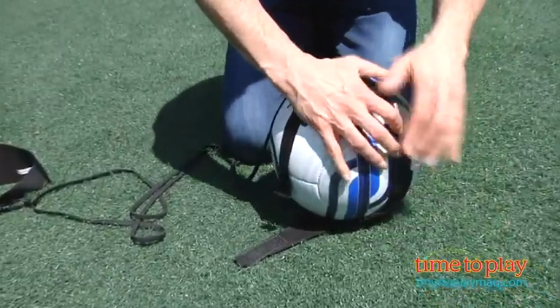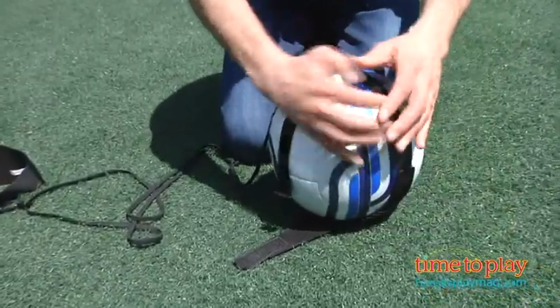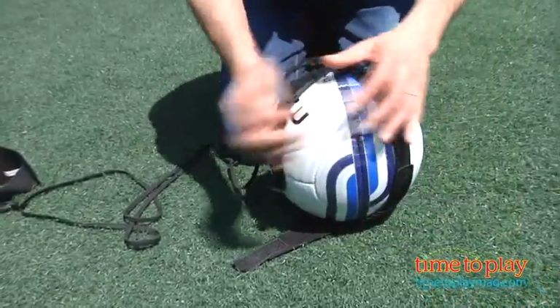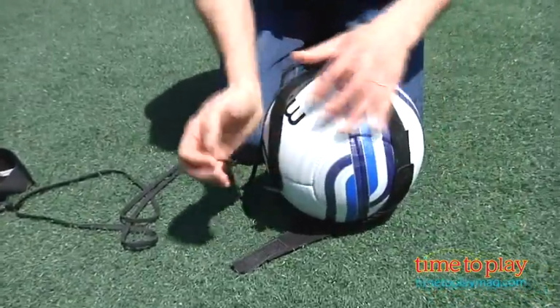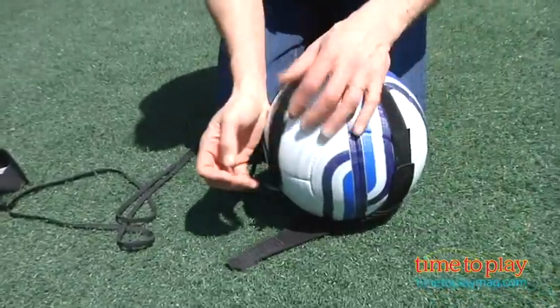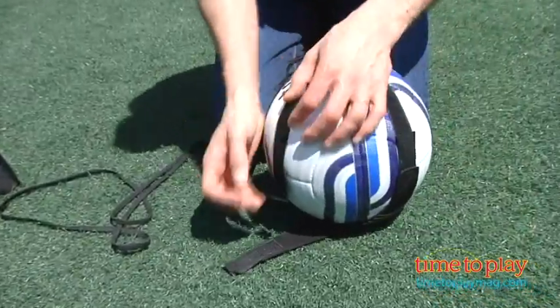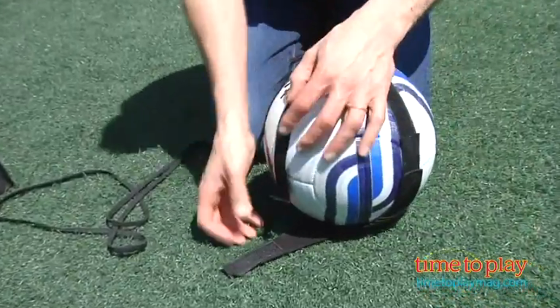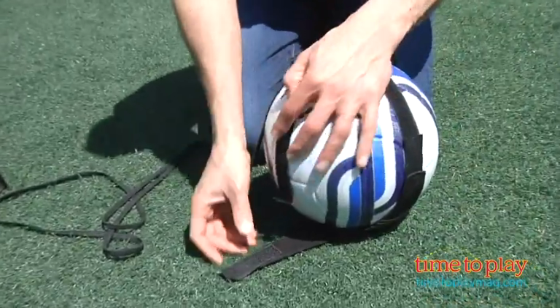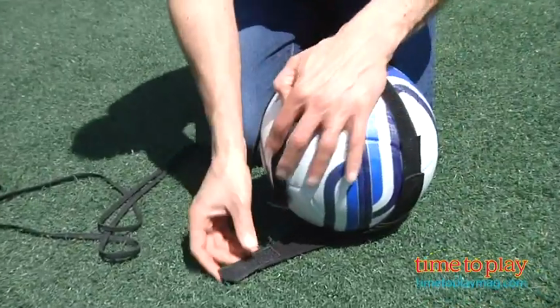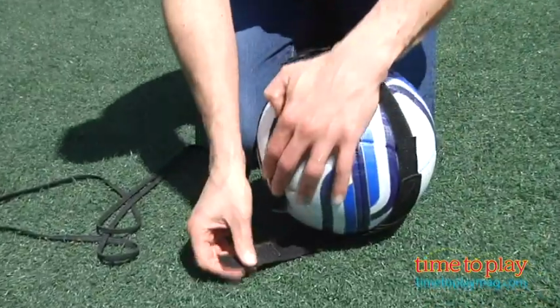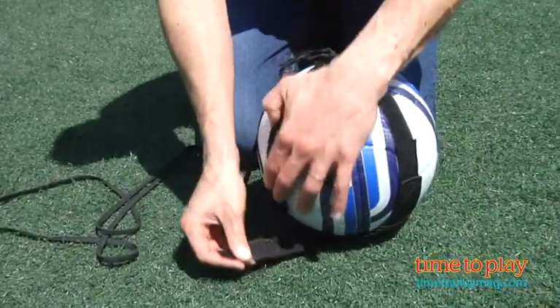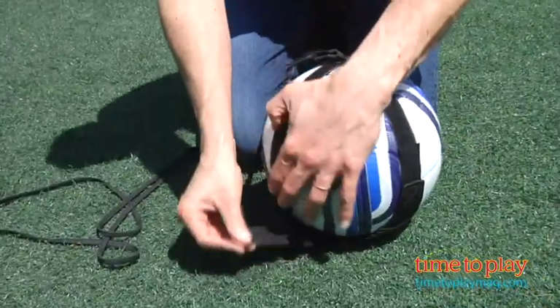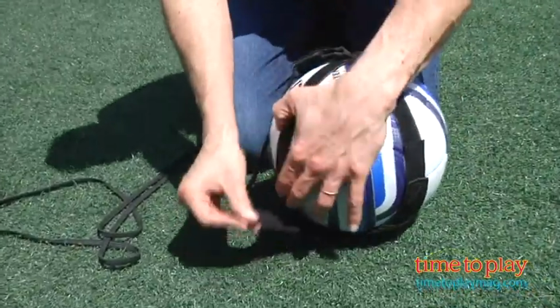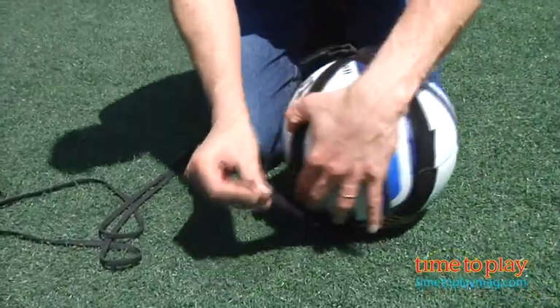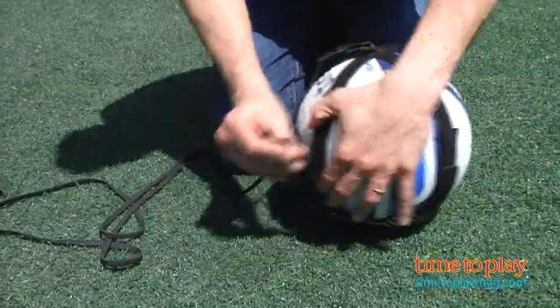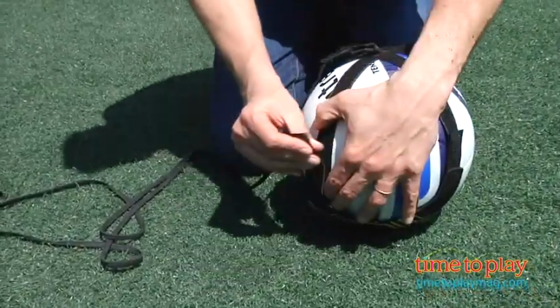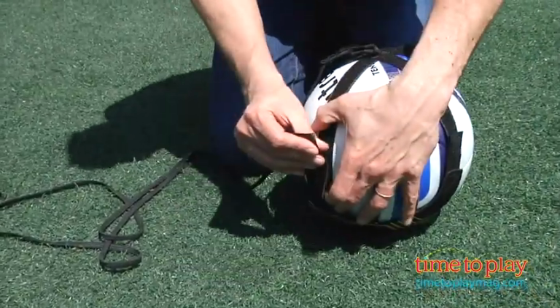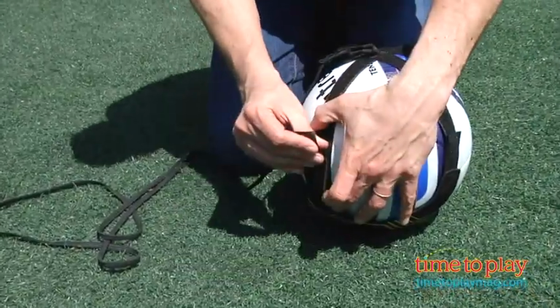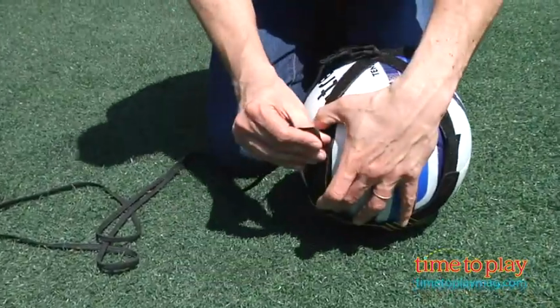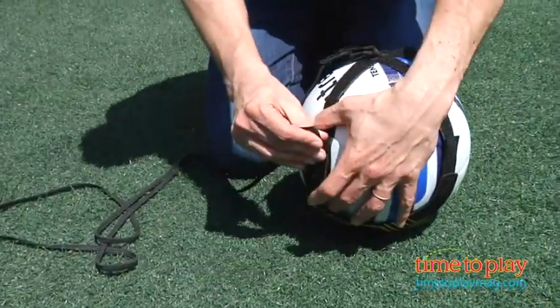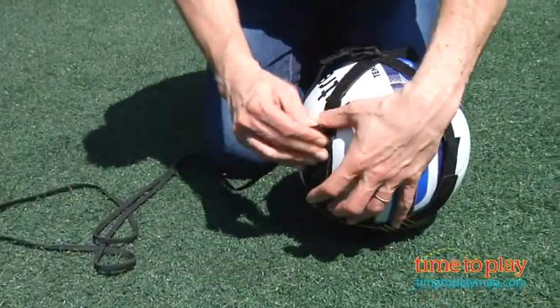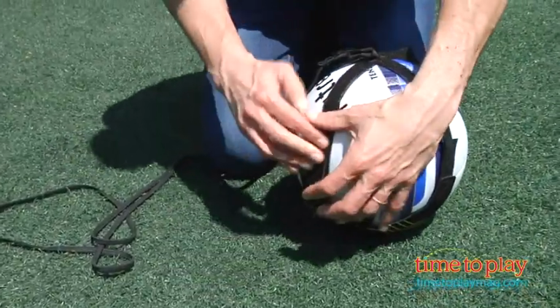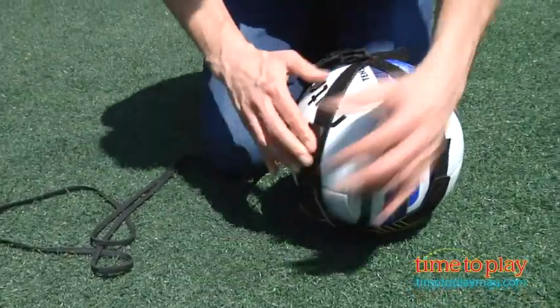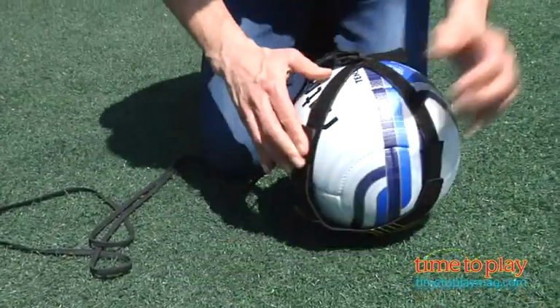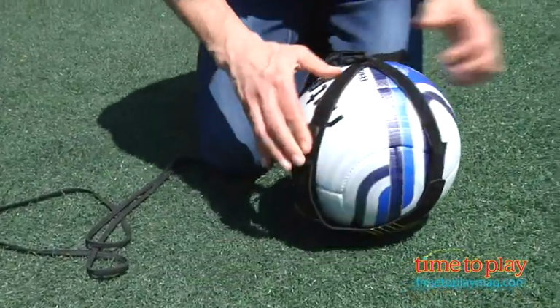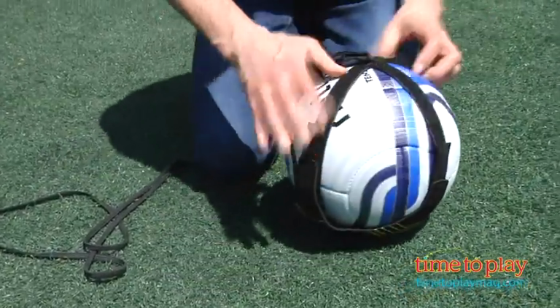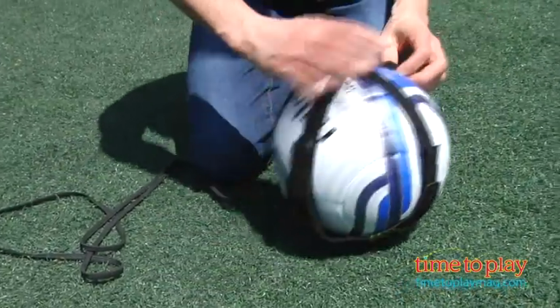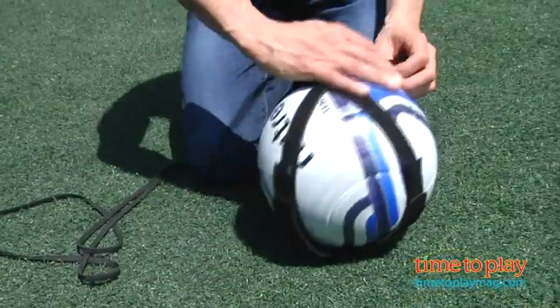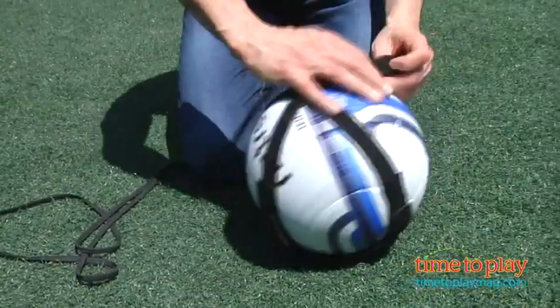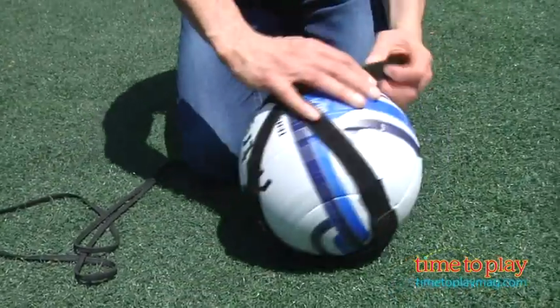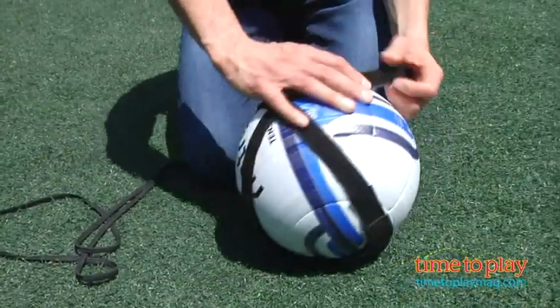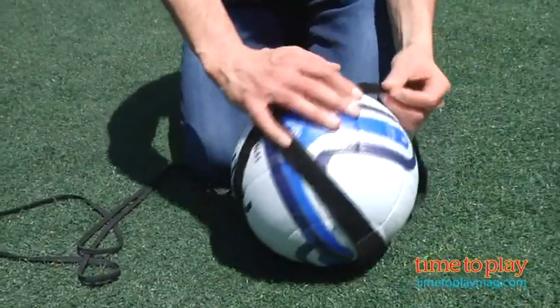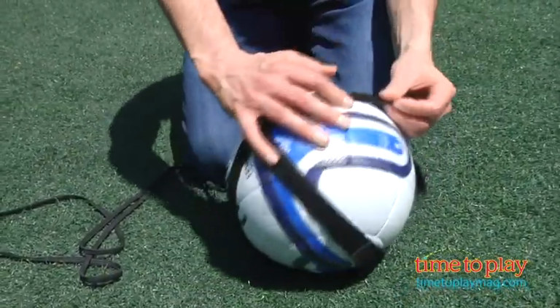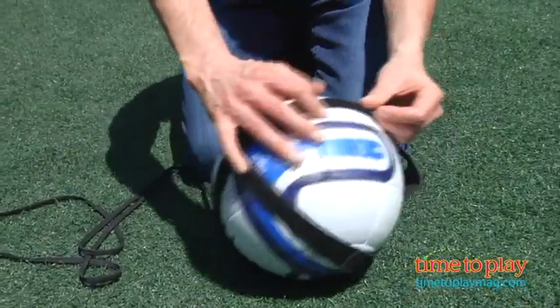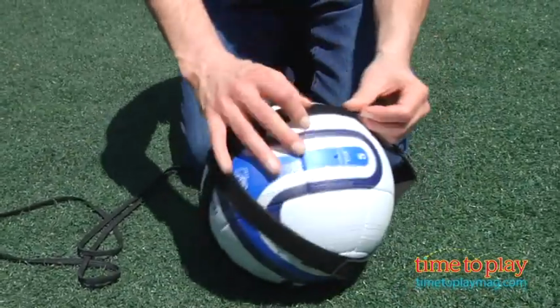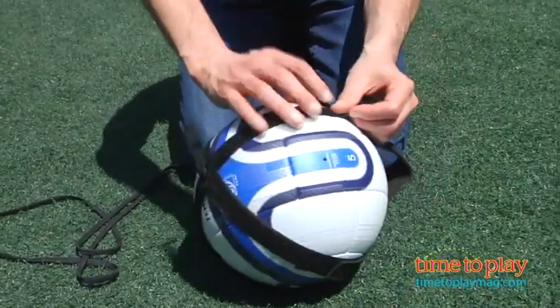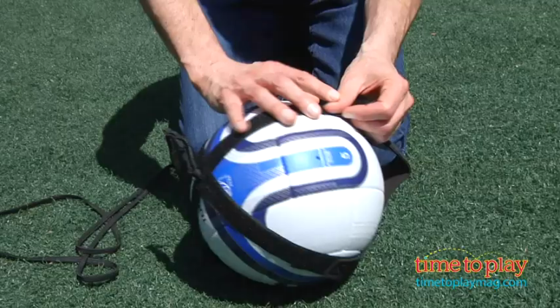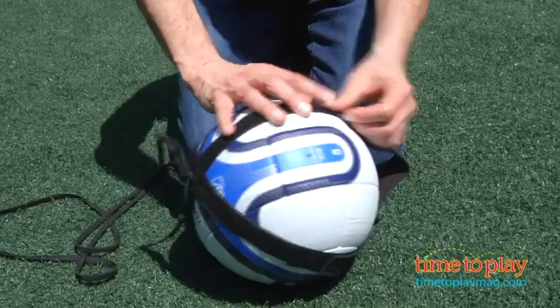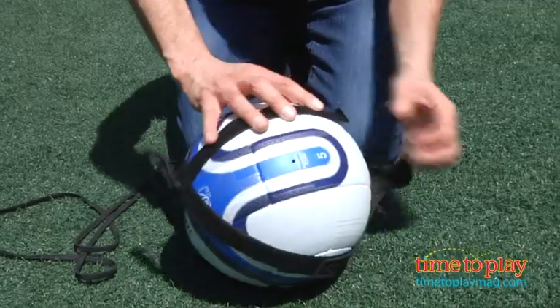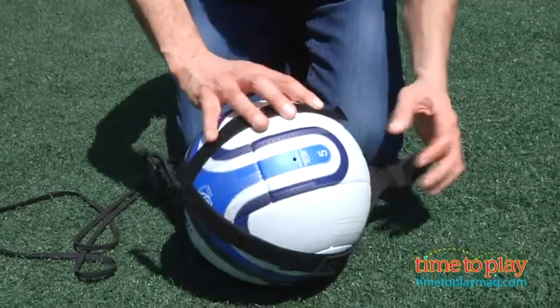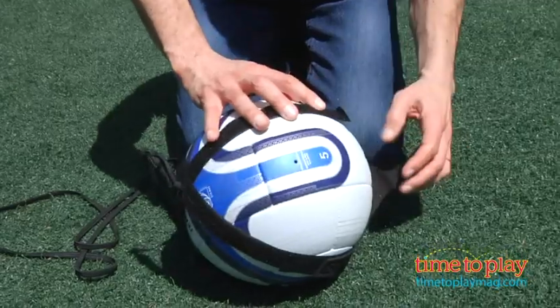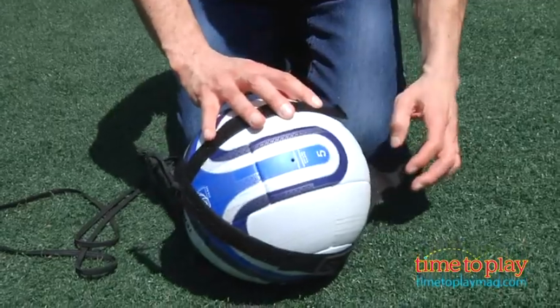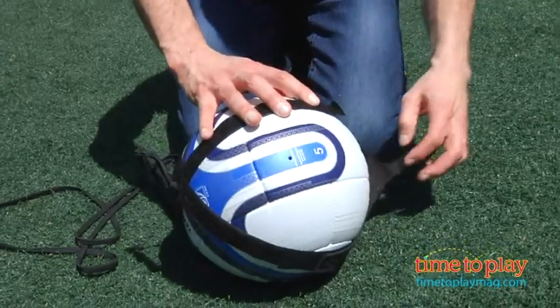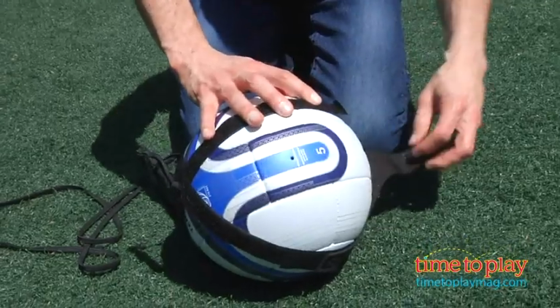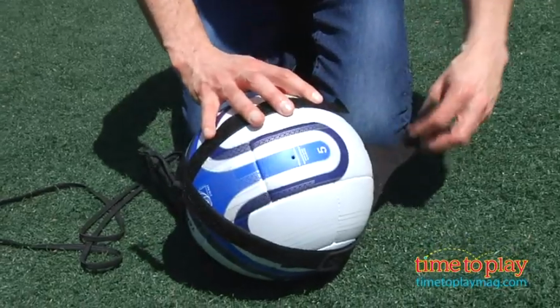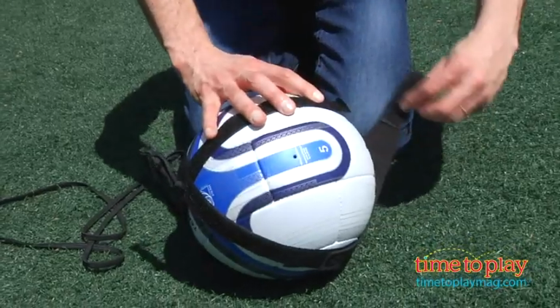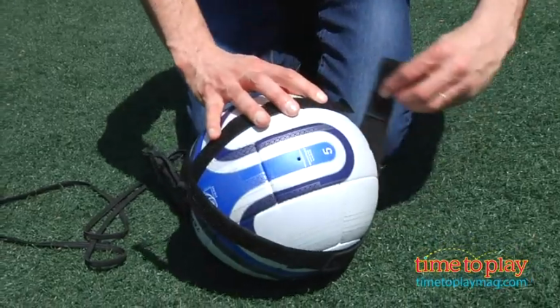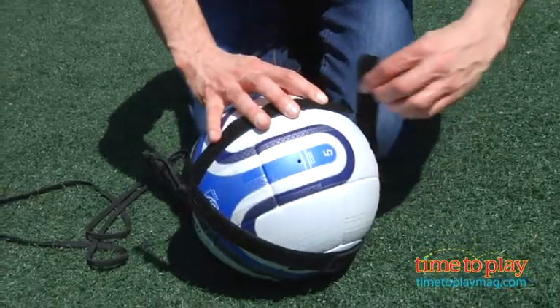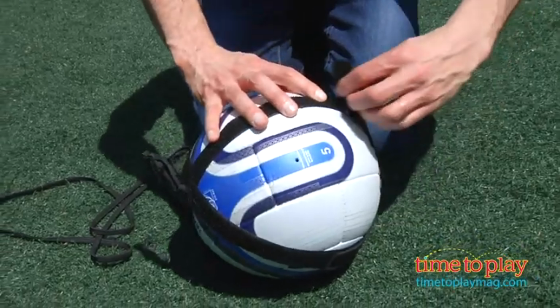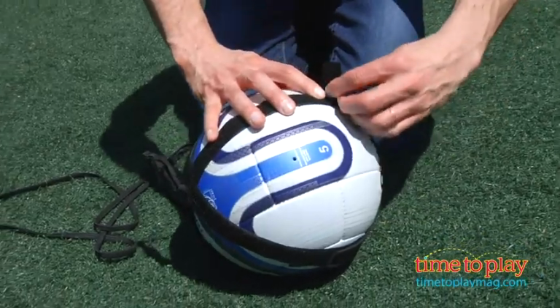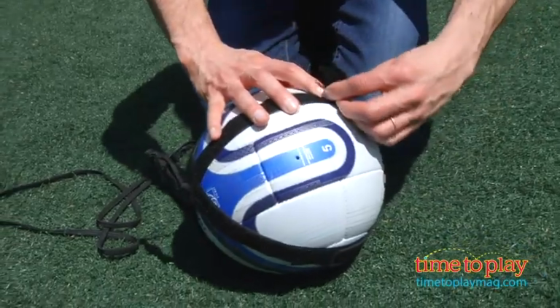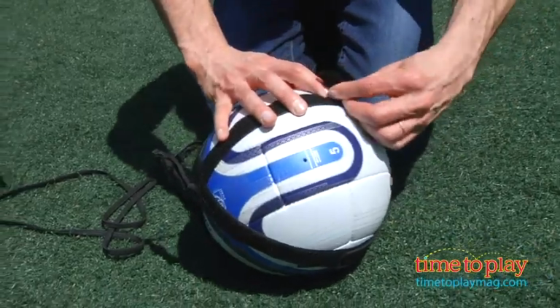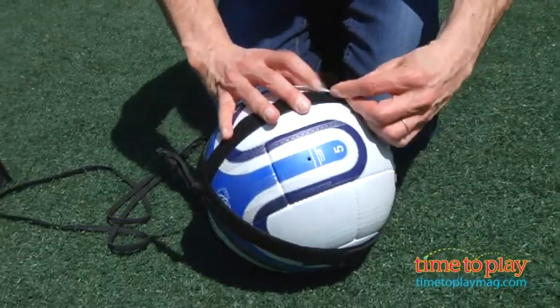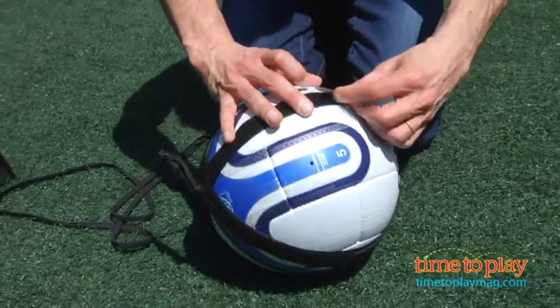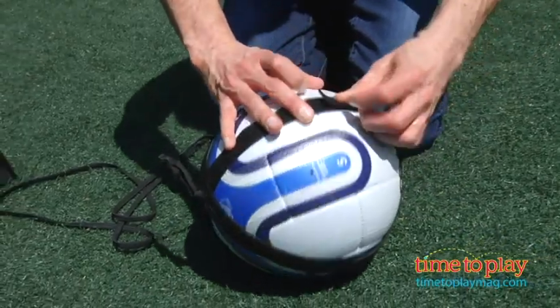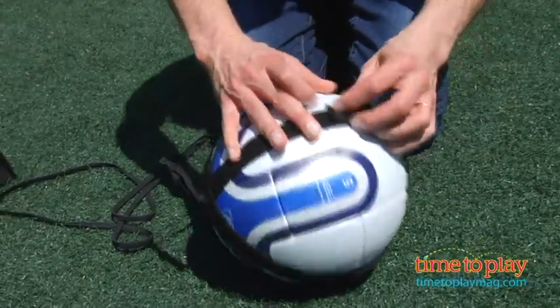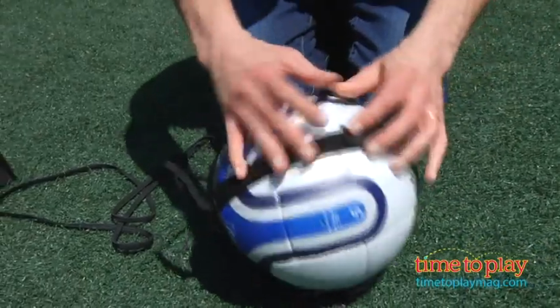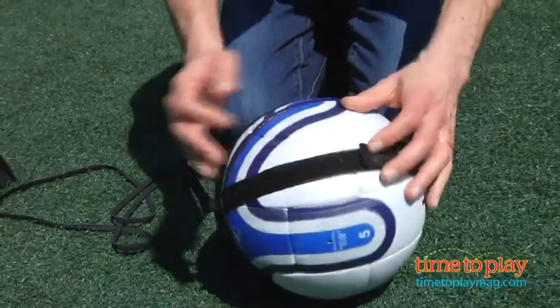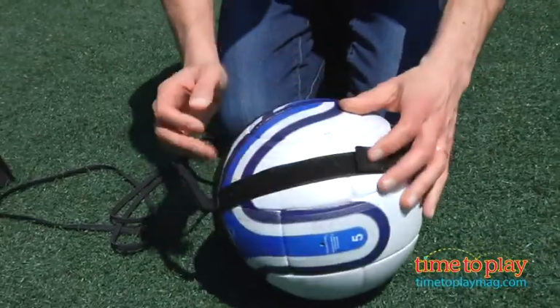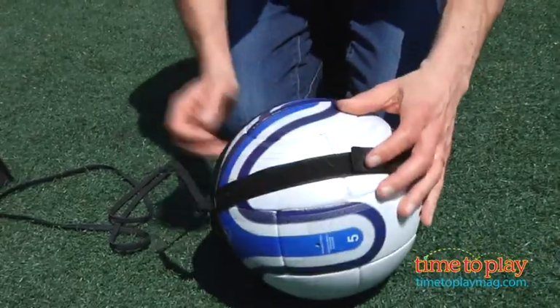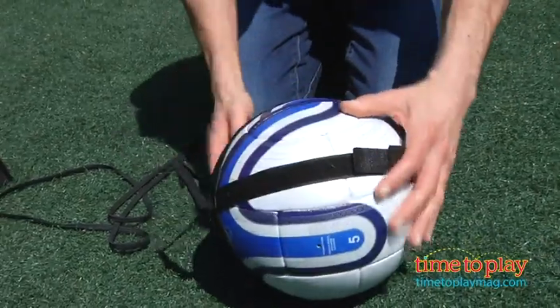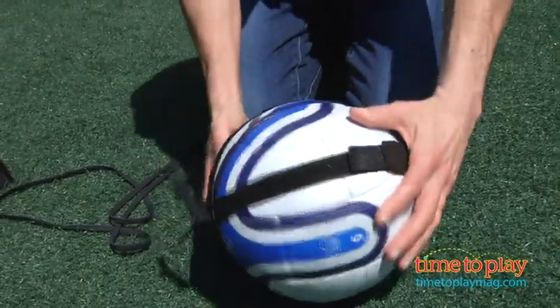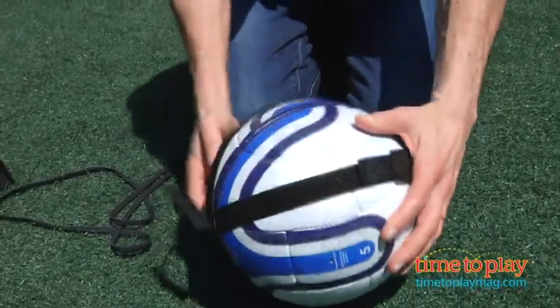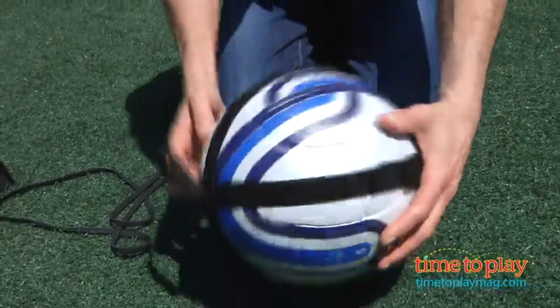You also have a ball glove with four Velcro straps. You put the ball in, and it will hold a size 3, 4, and 5 ball.